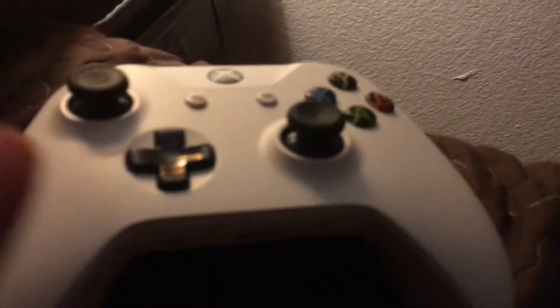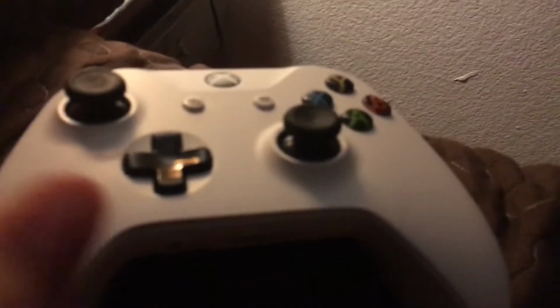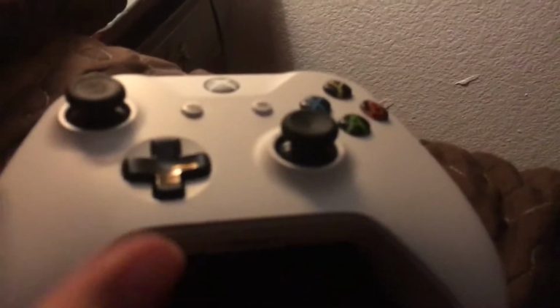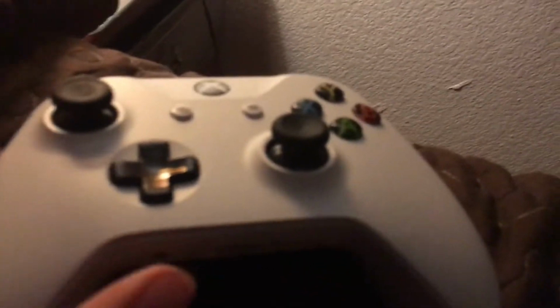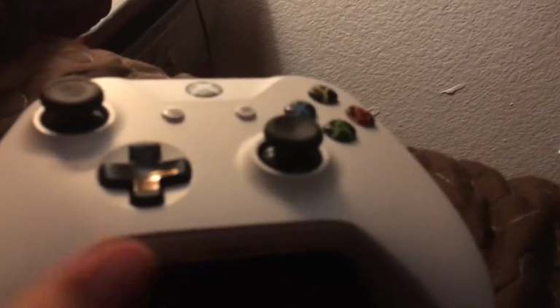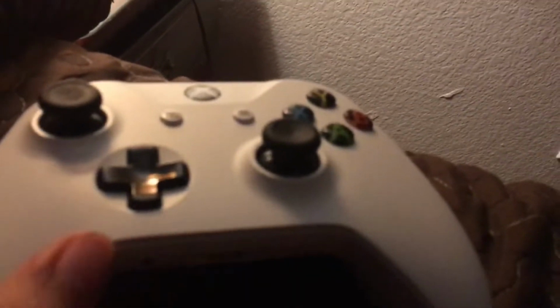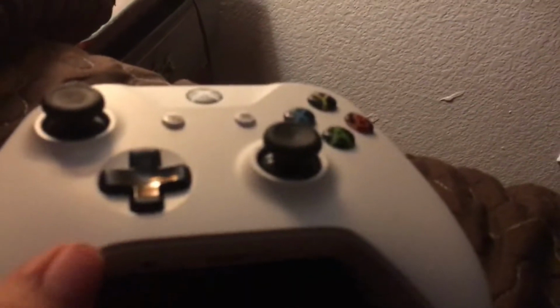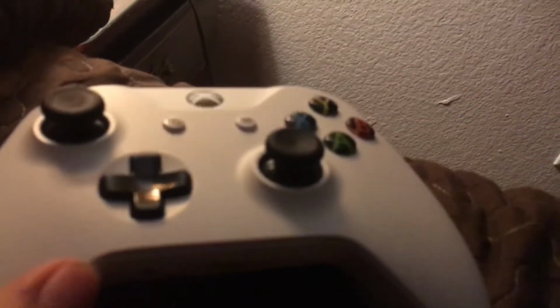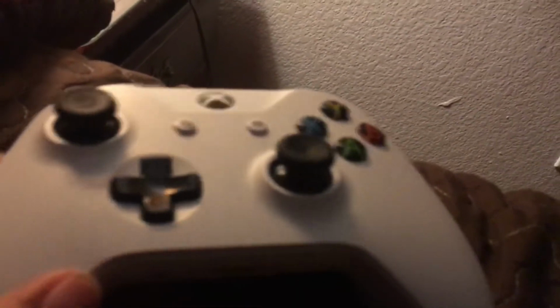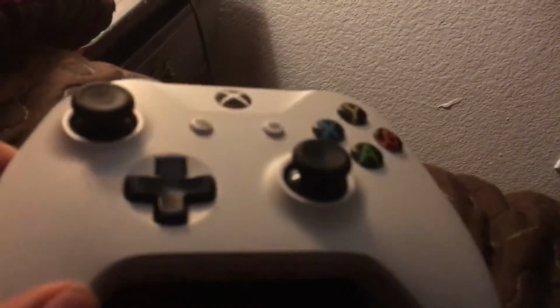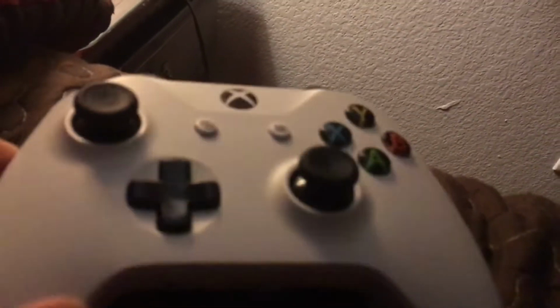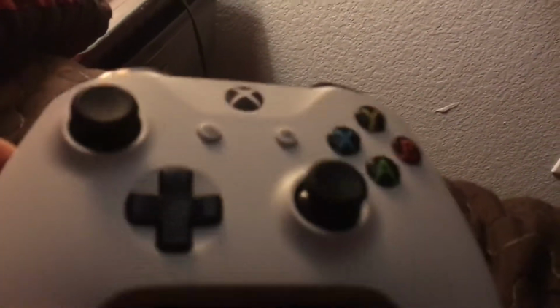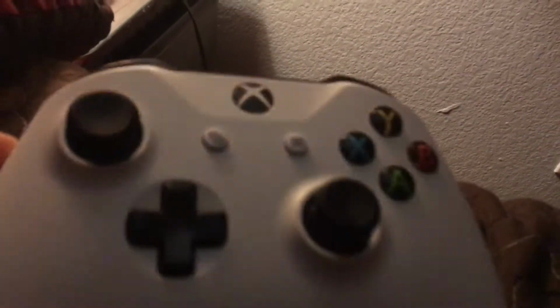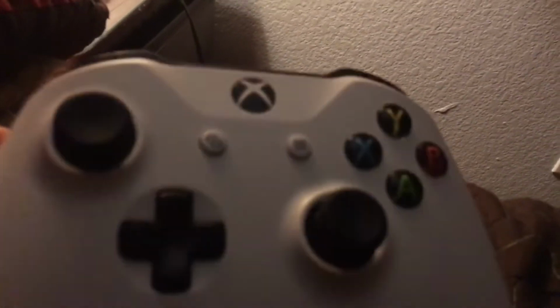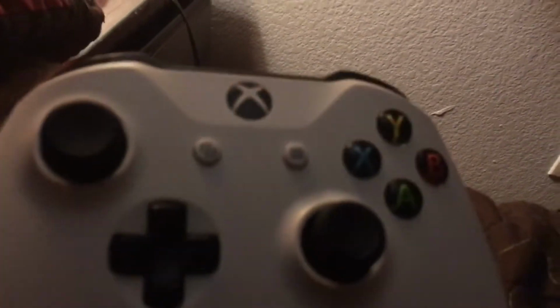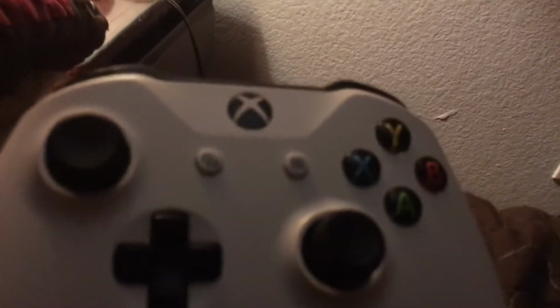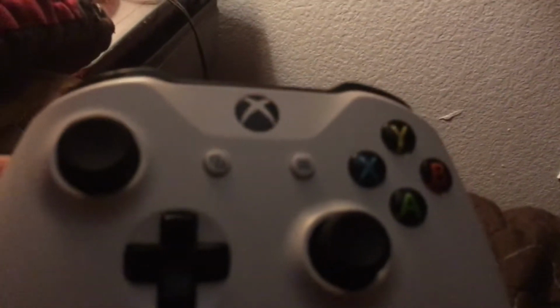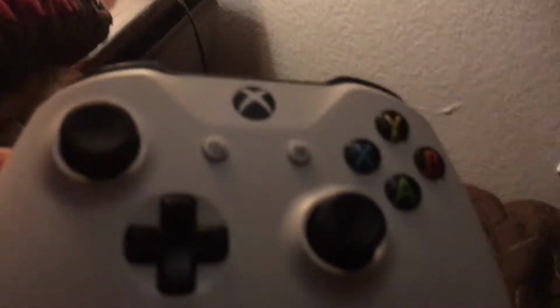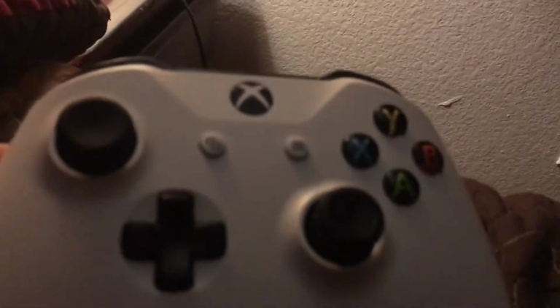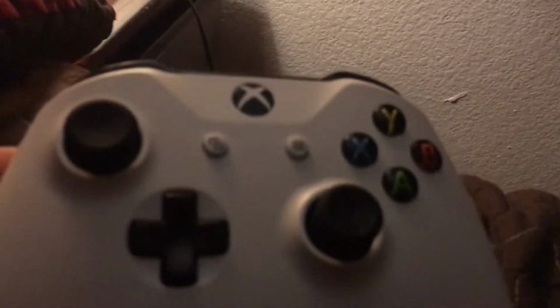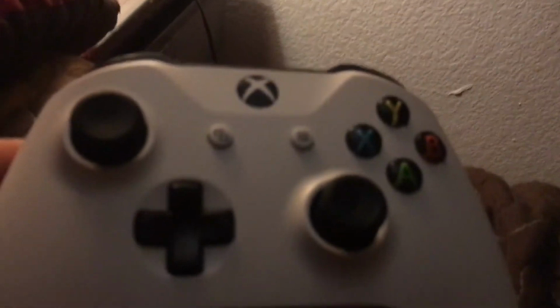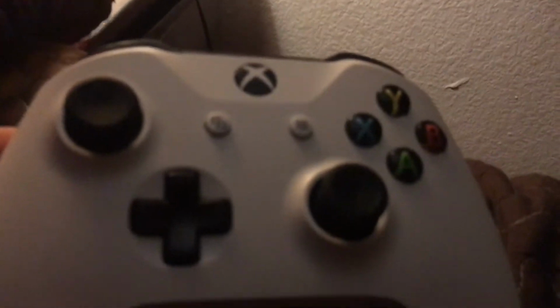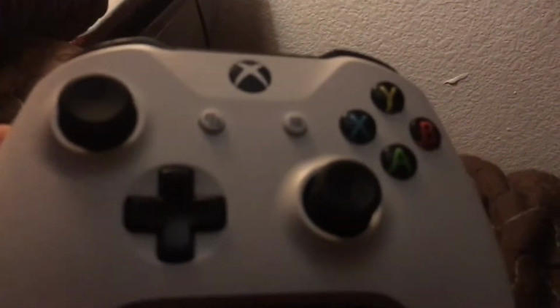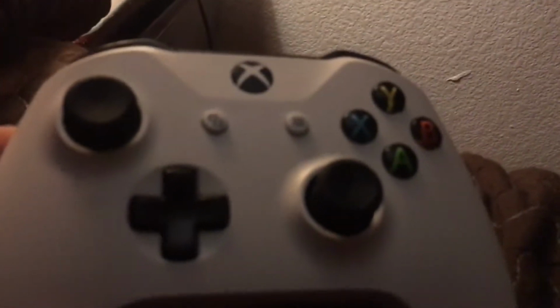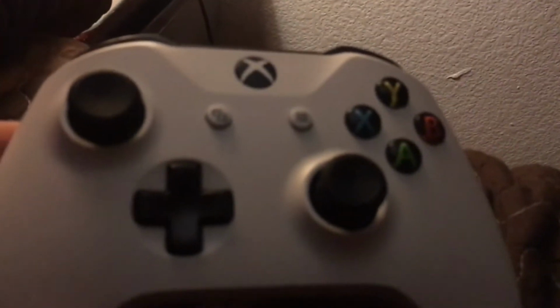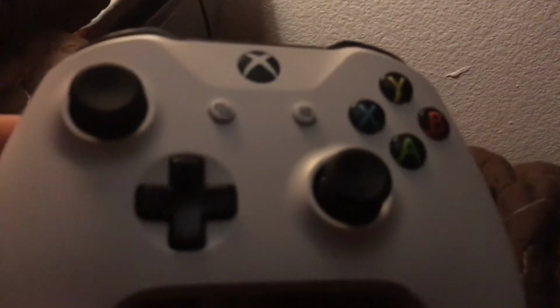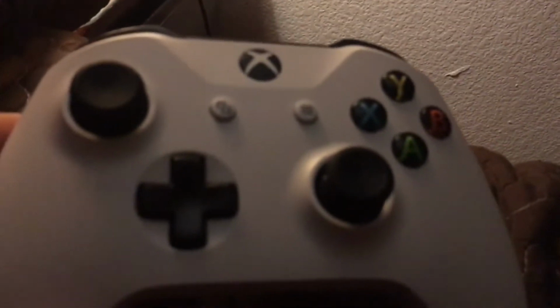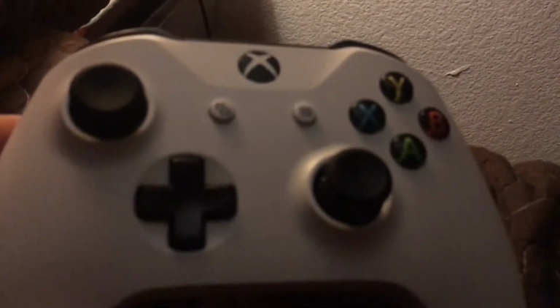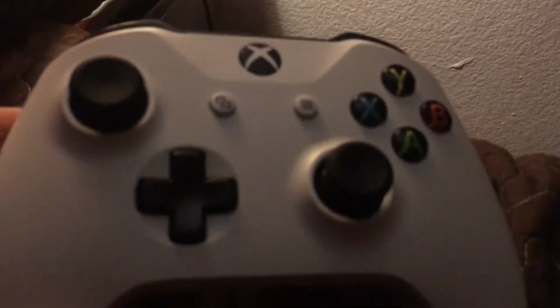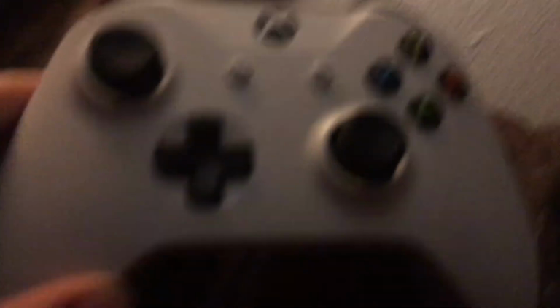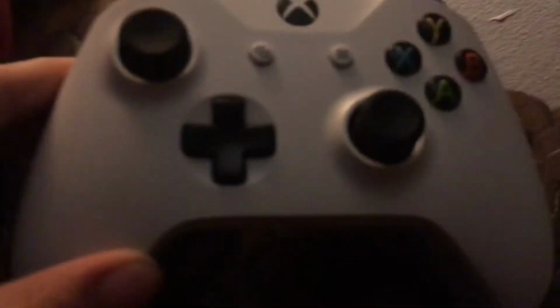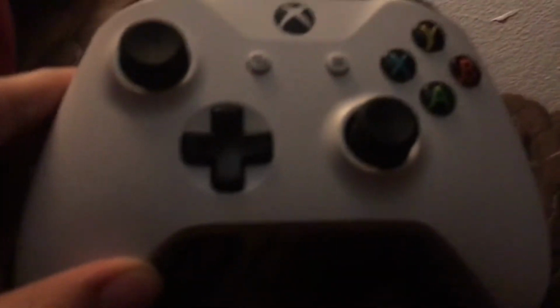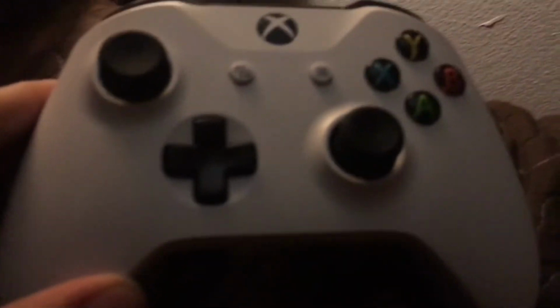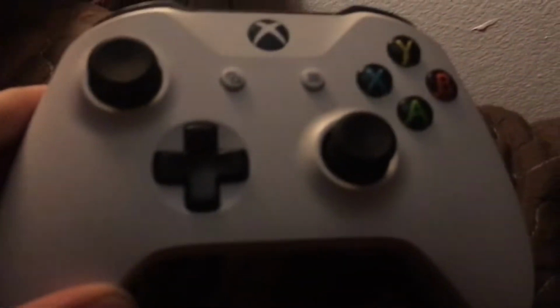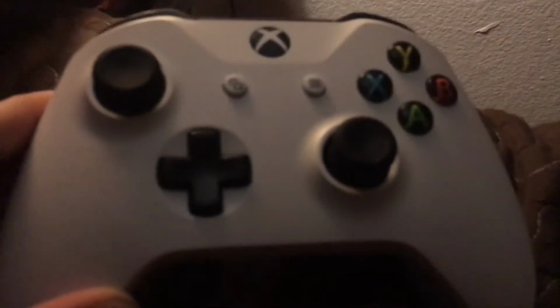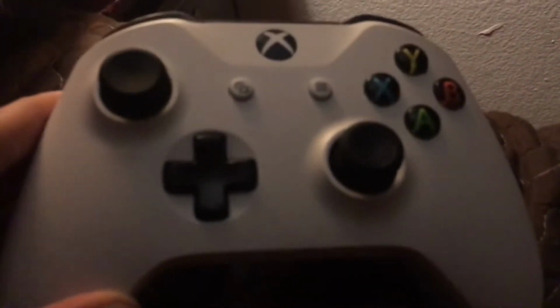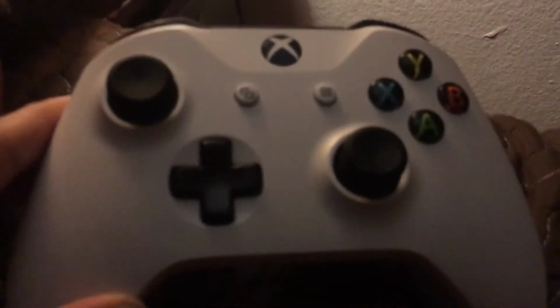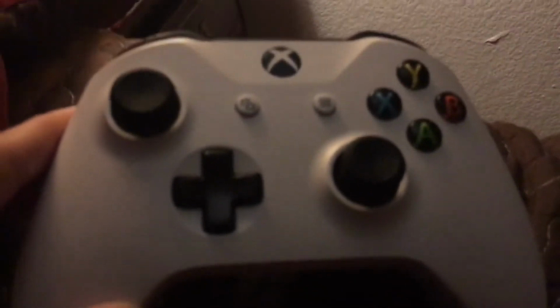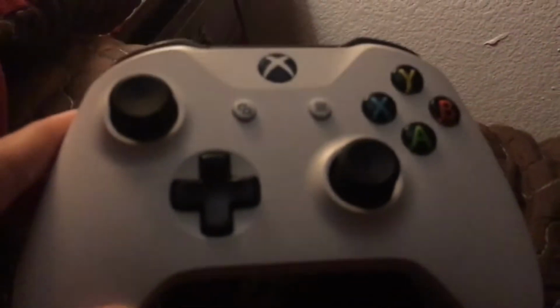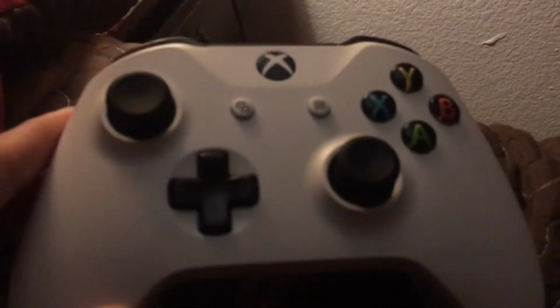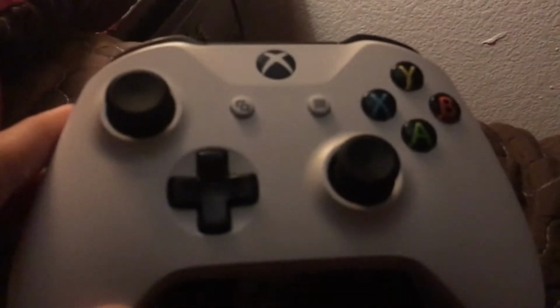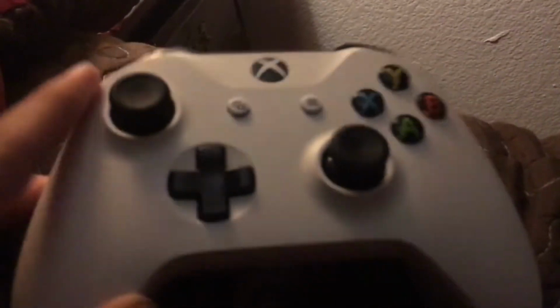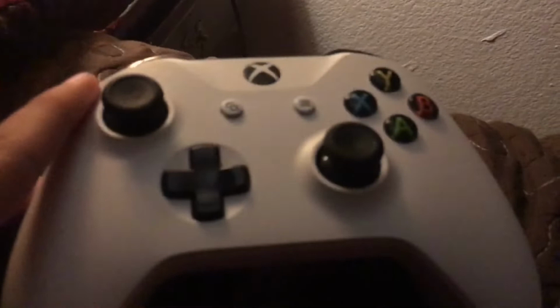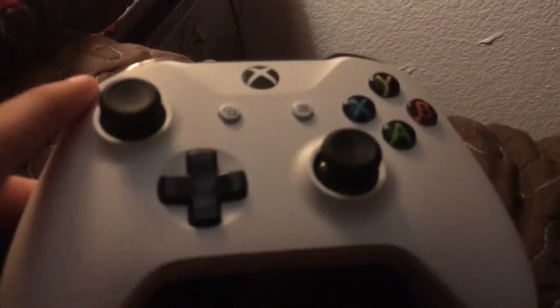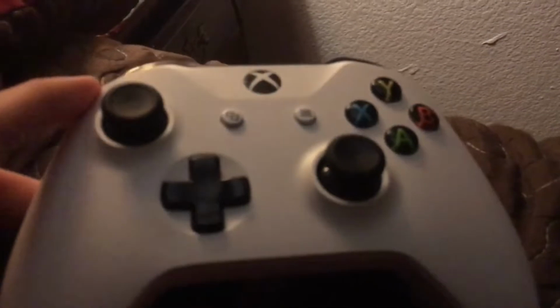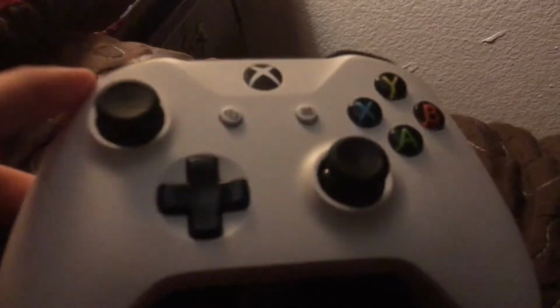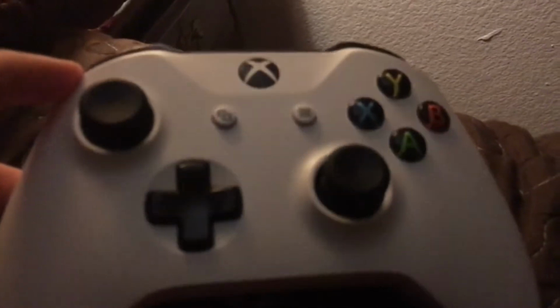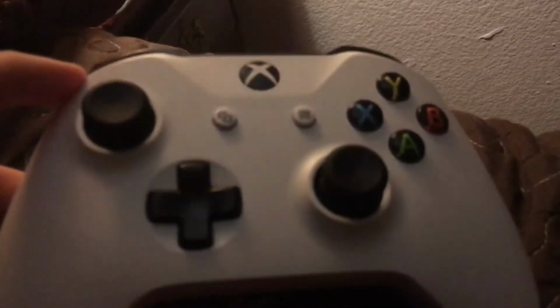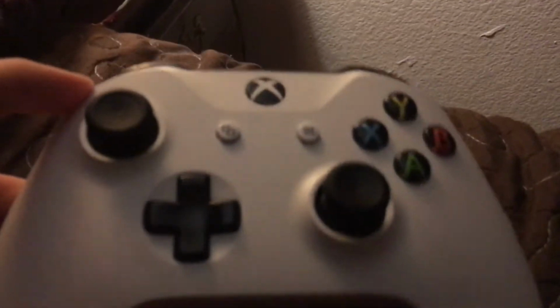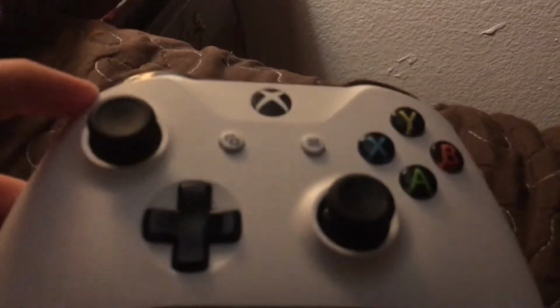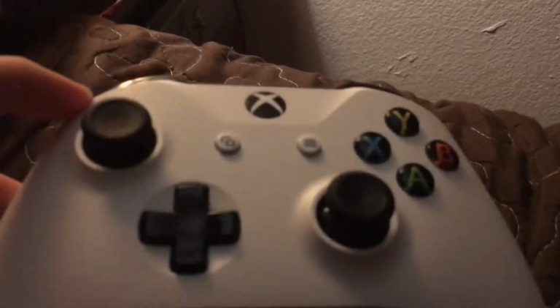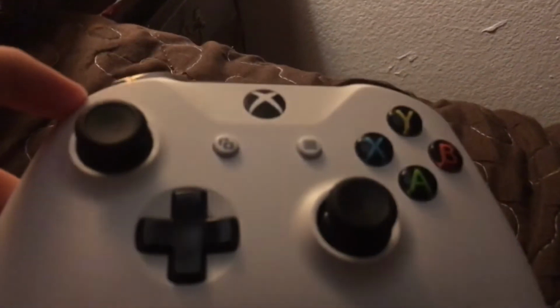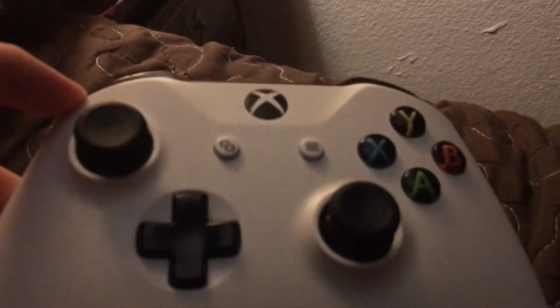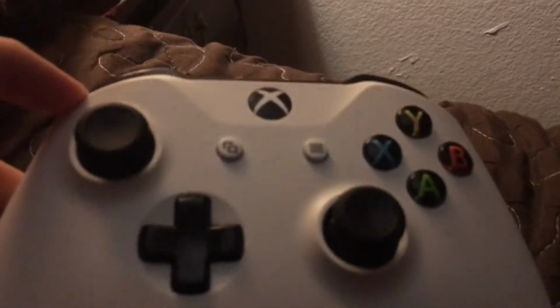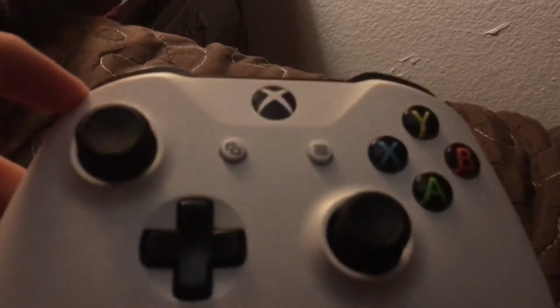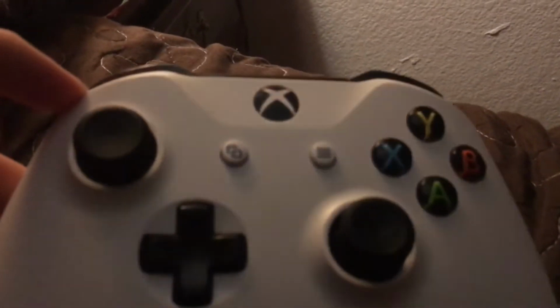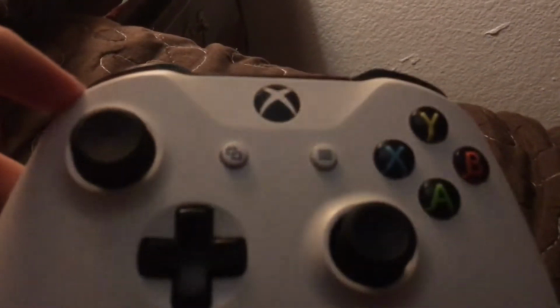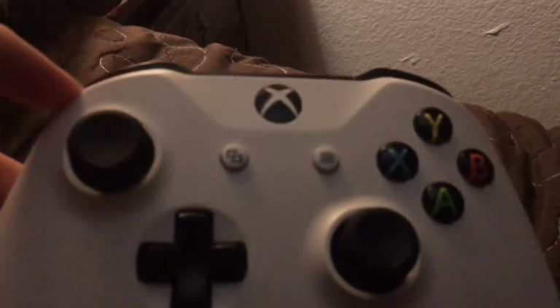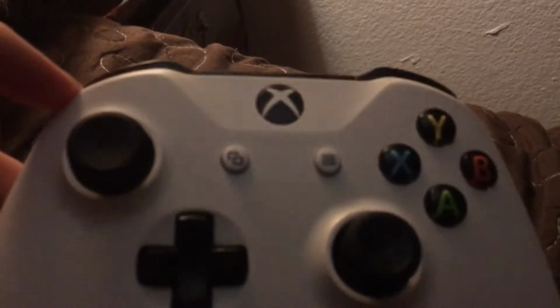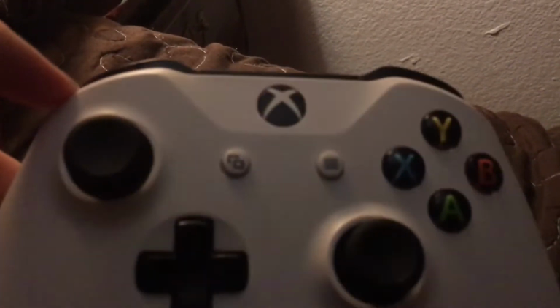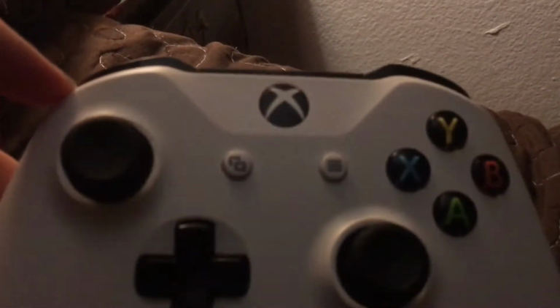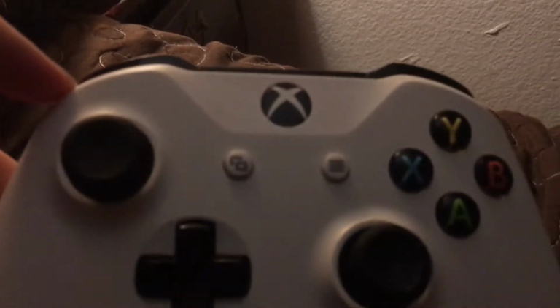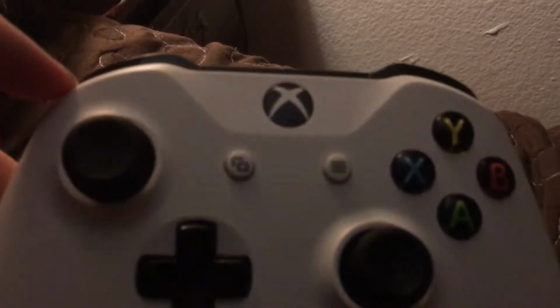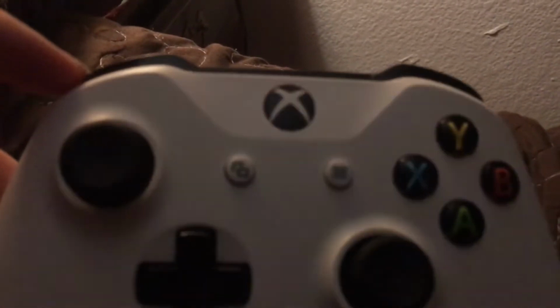What's up guys, Marika here. Today I'm going to show you how to connect an Xbox One controller on an iPhone.